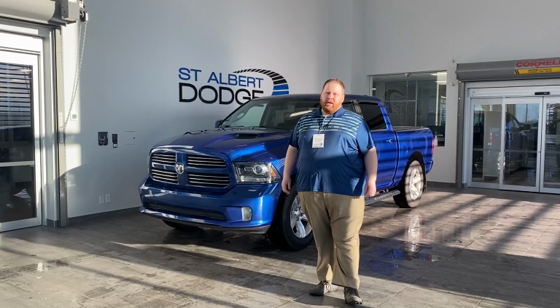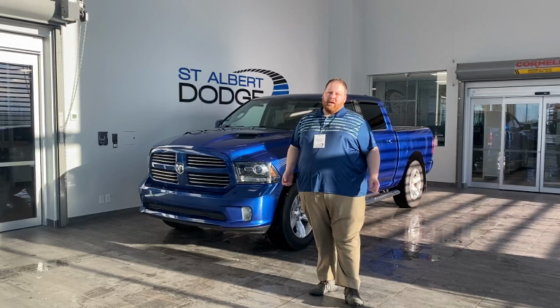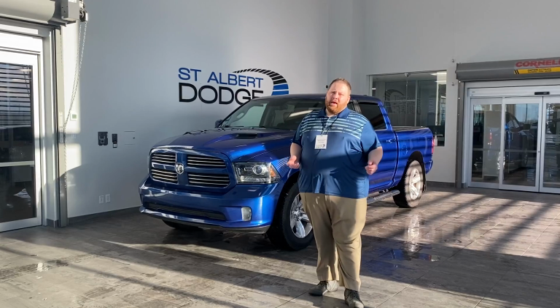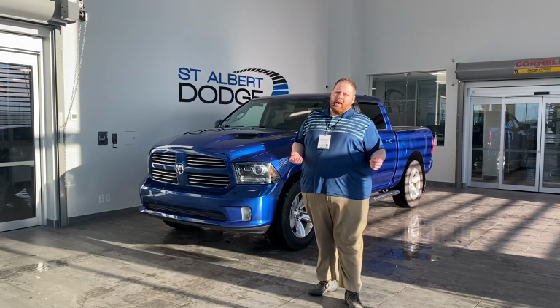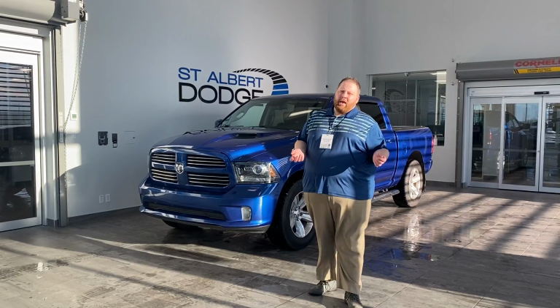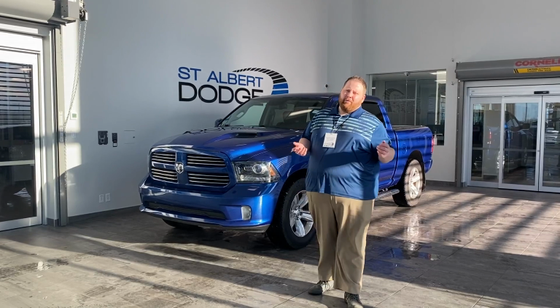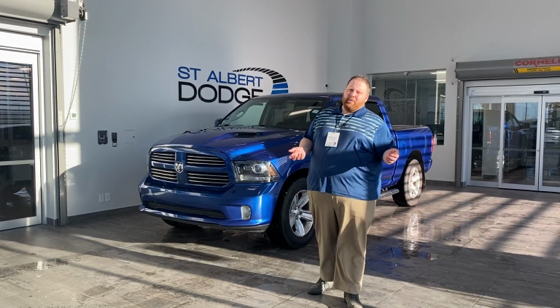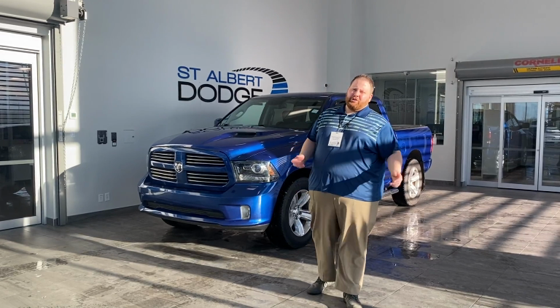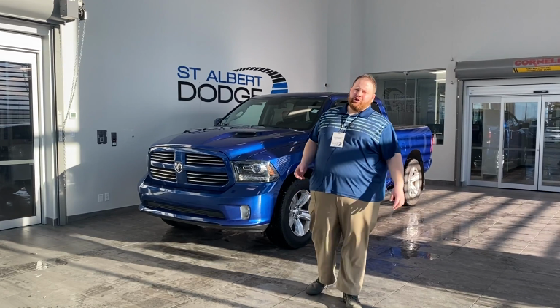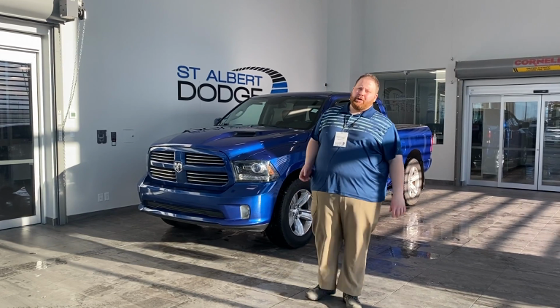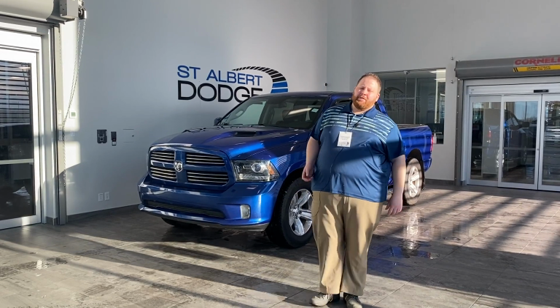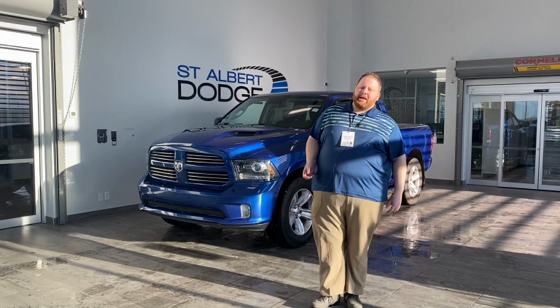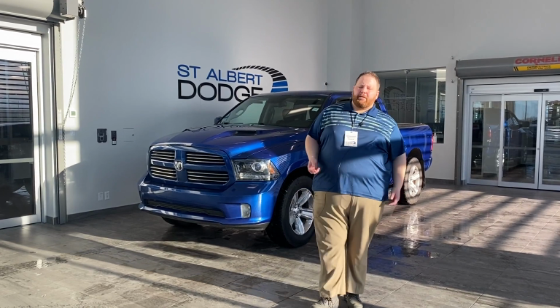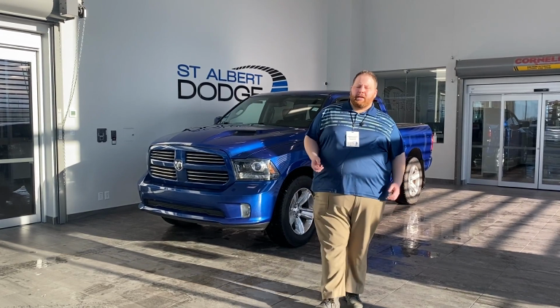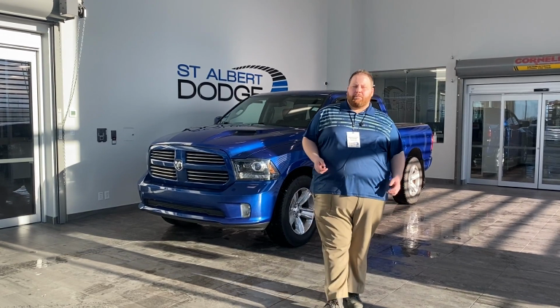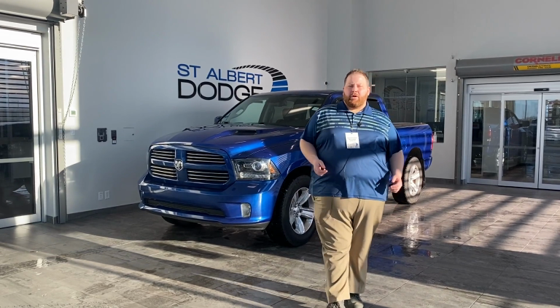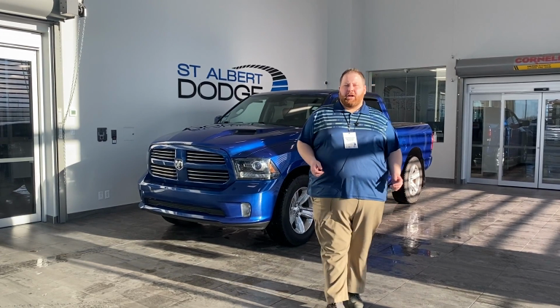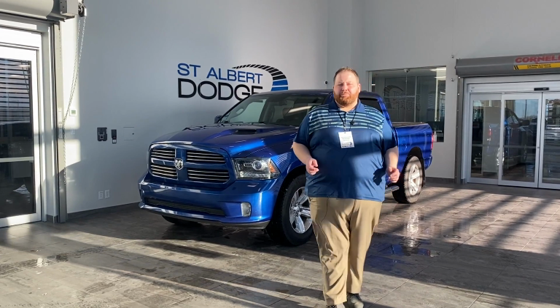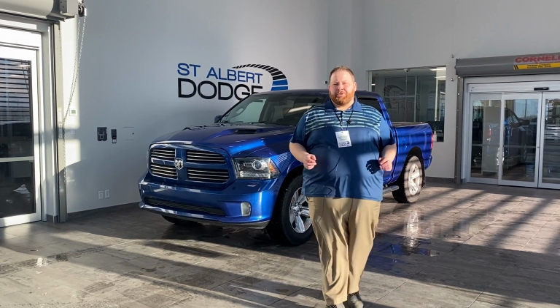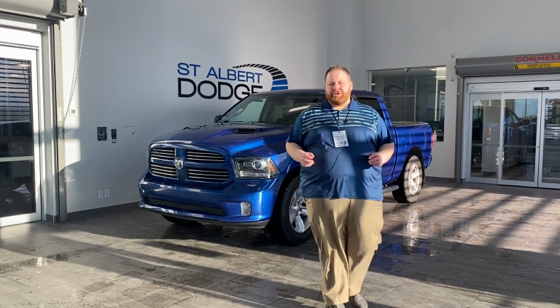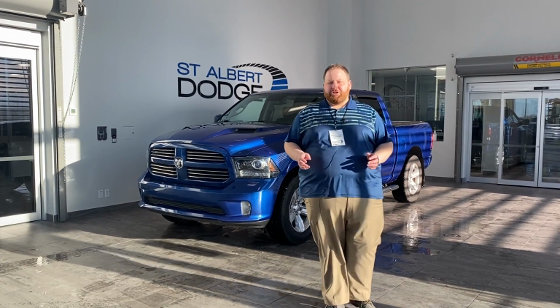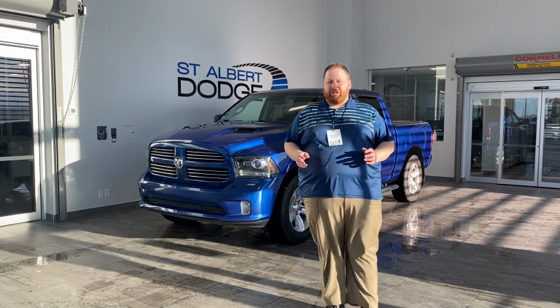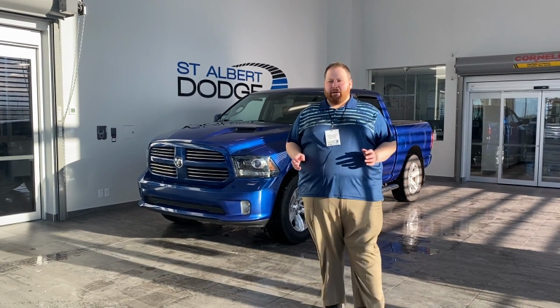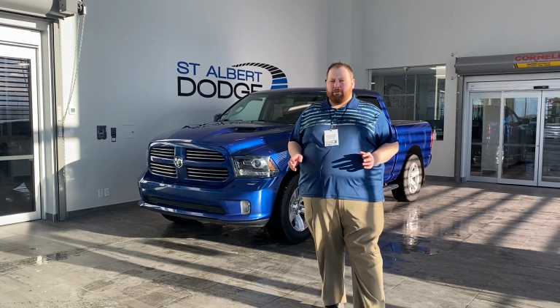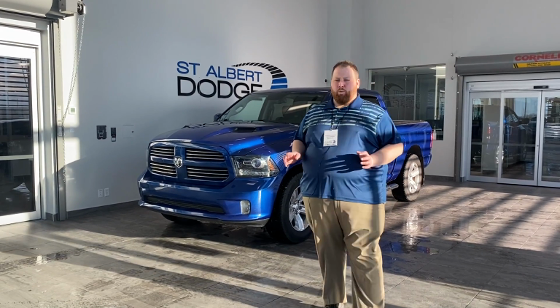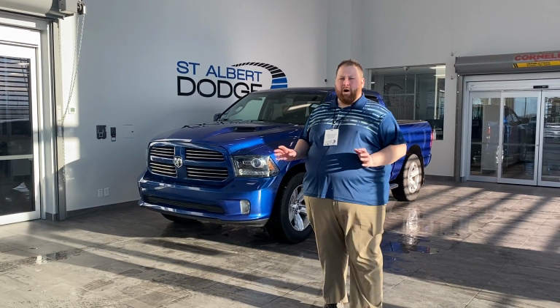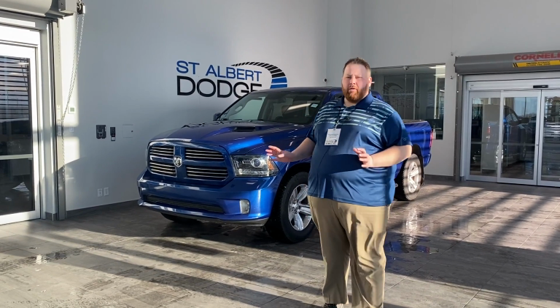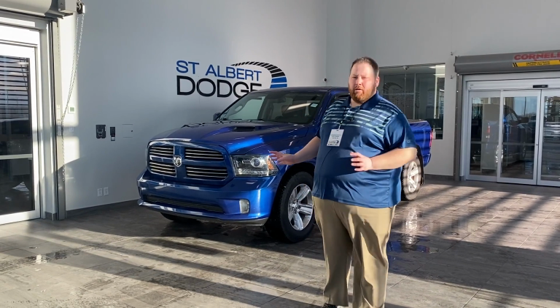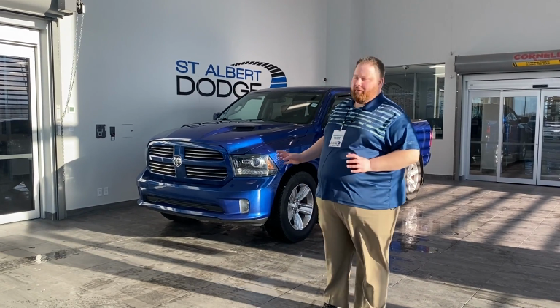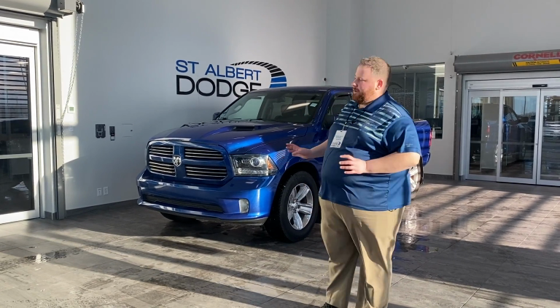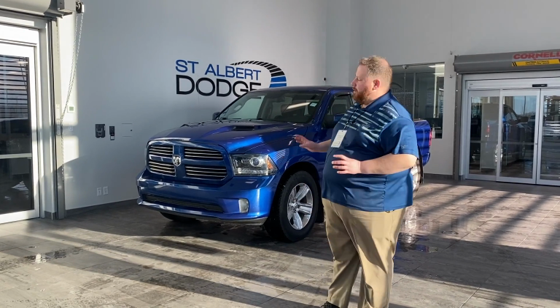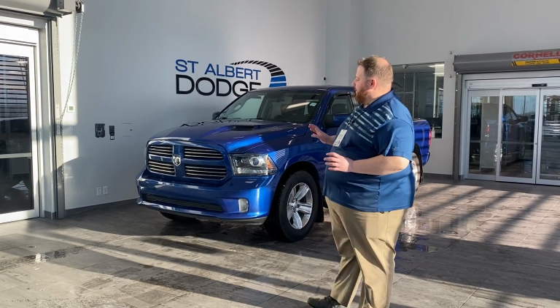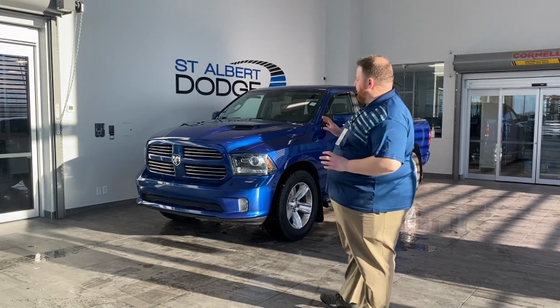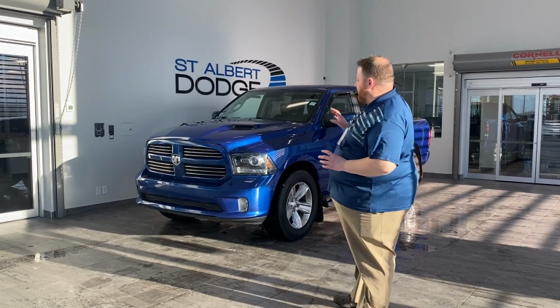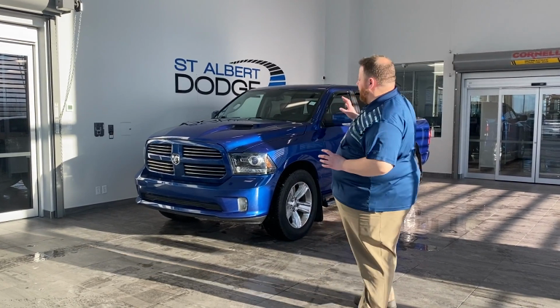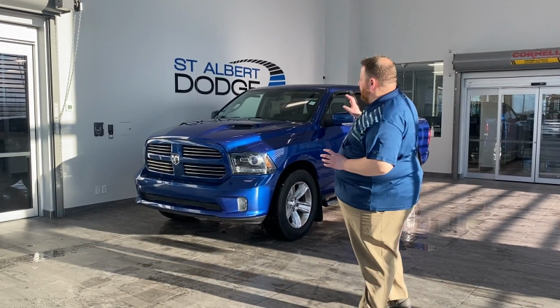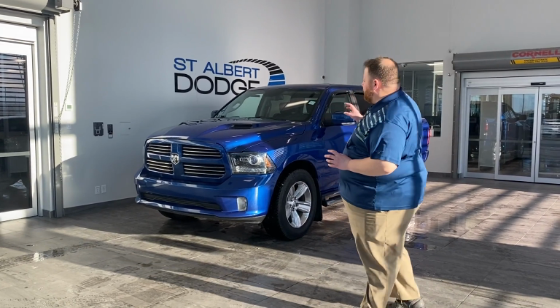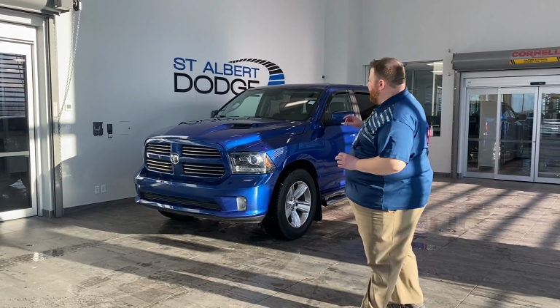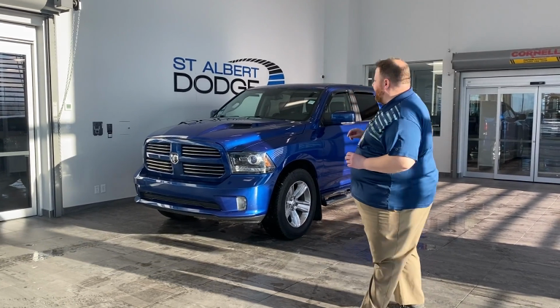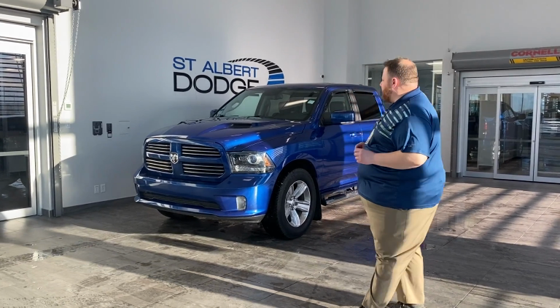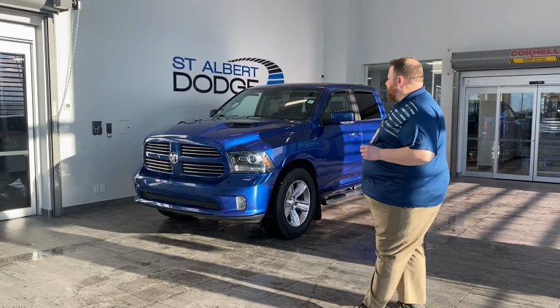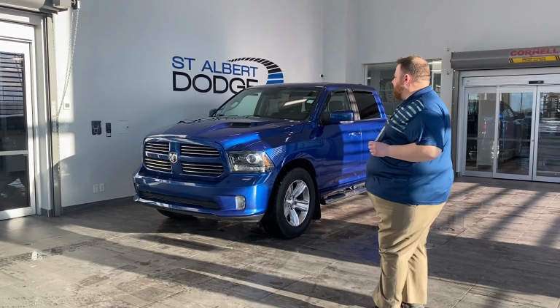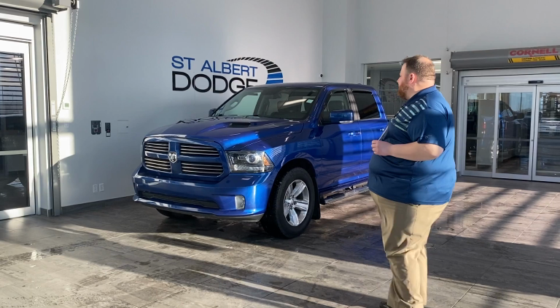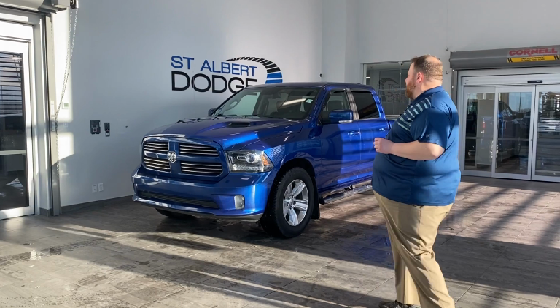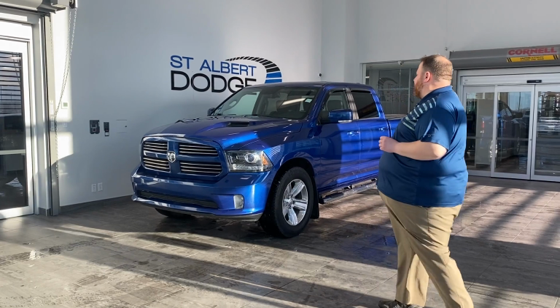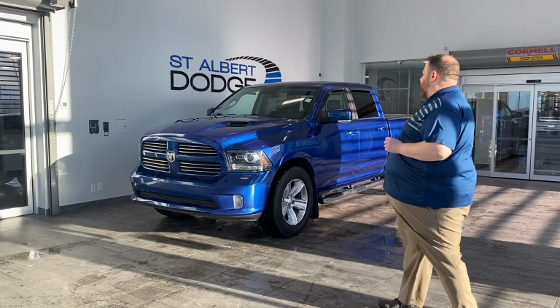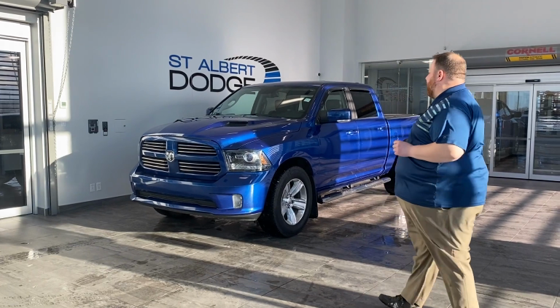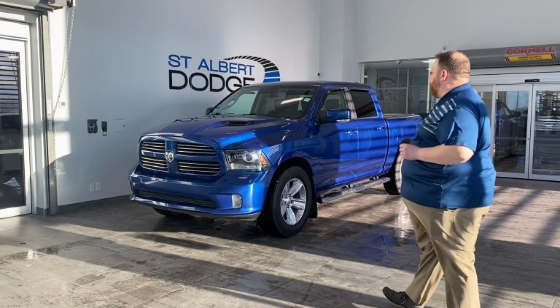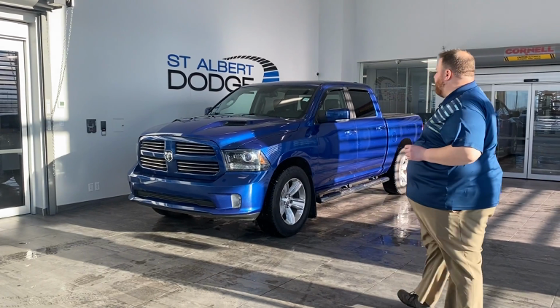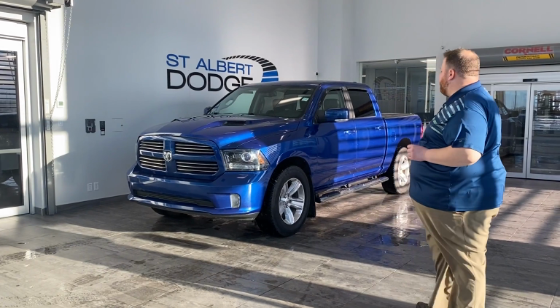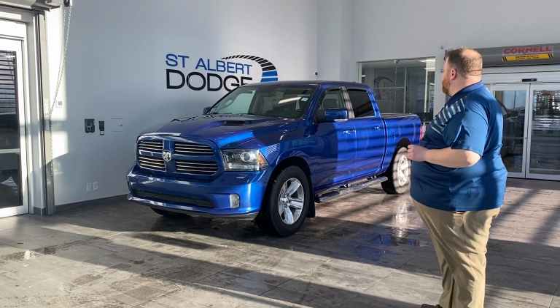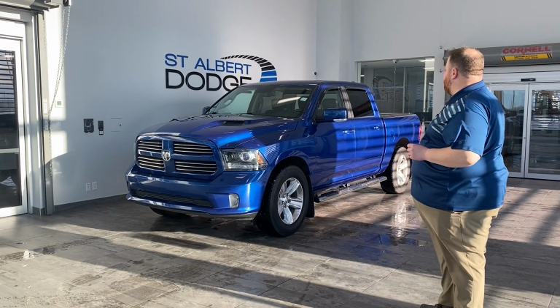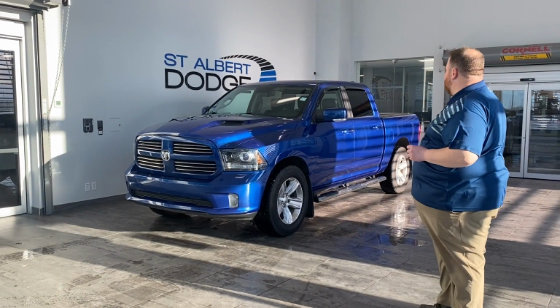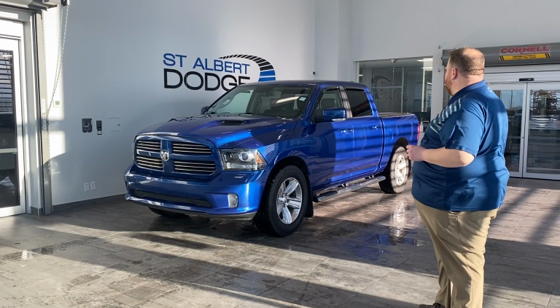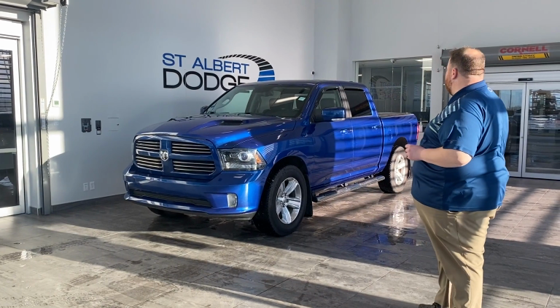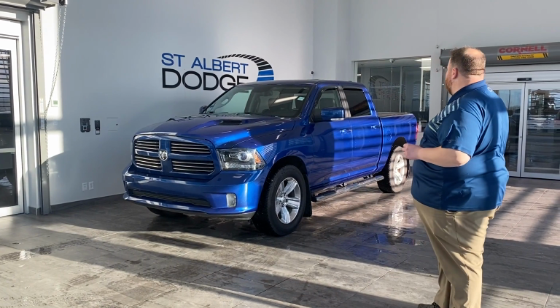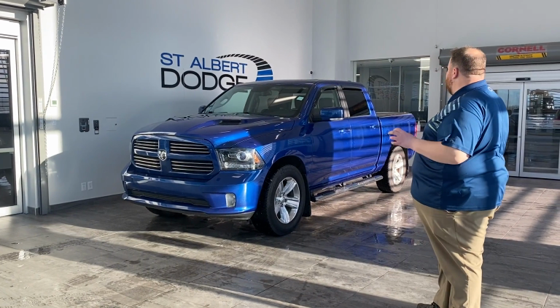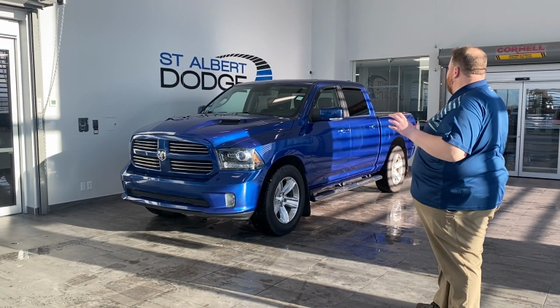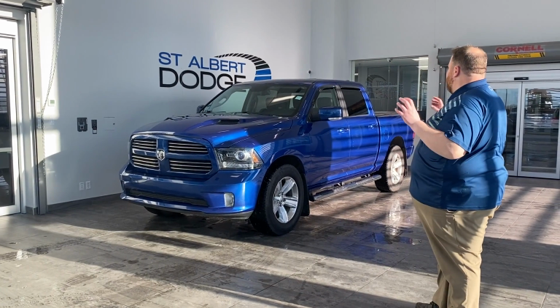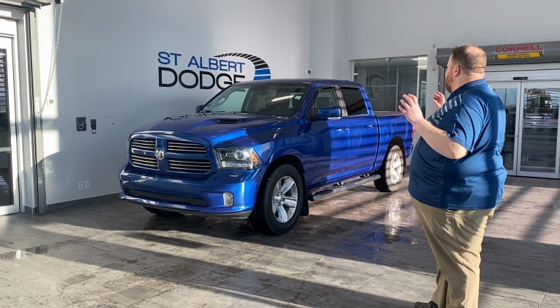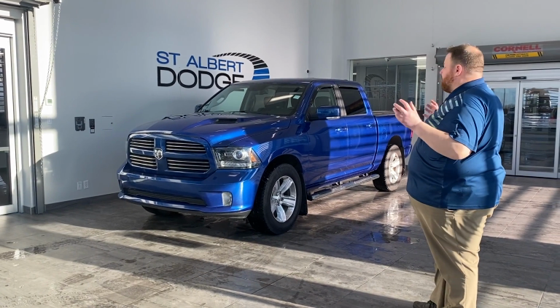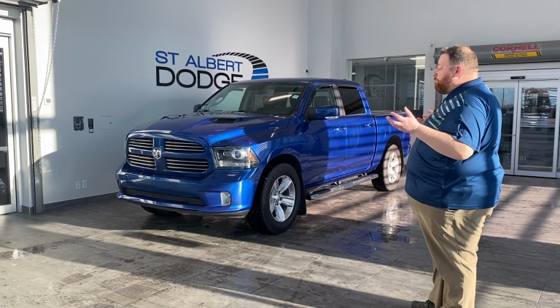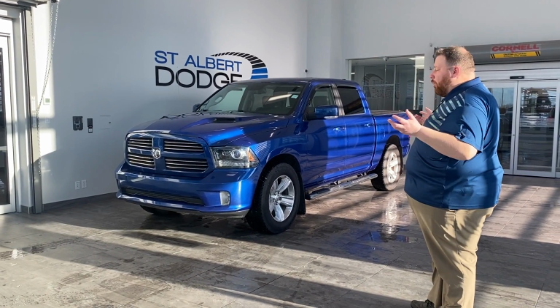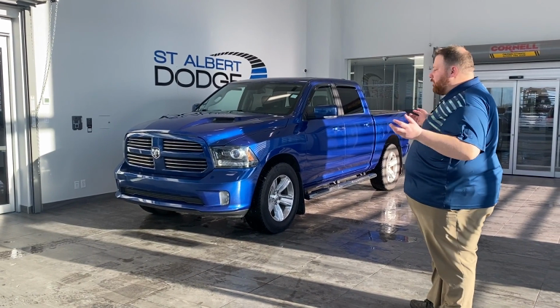Hey everyone, John Doucette, St. Albert Dodge. Appreciate you checking out the walk-around video on this 2016 Ram 1500 Sport.